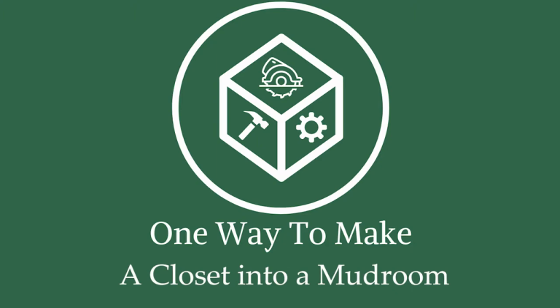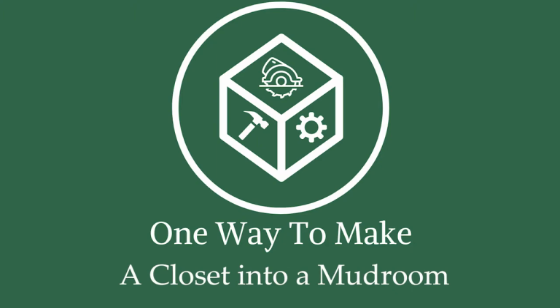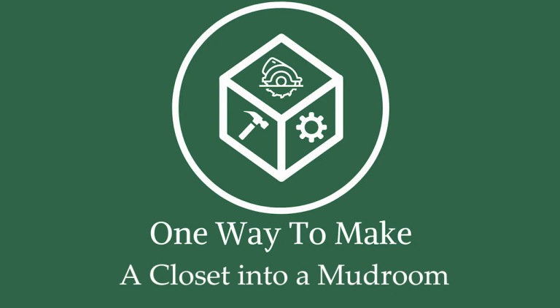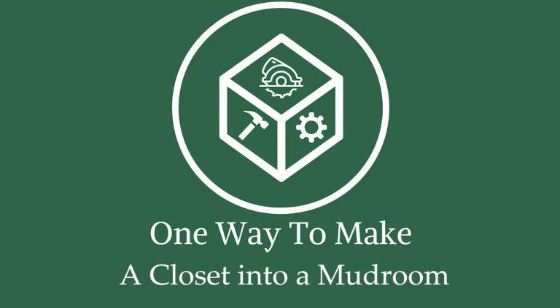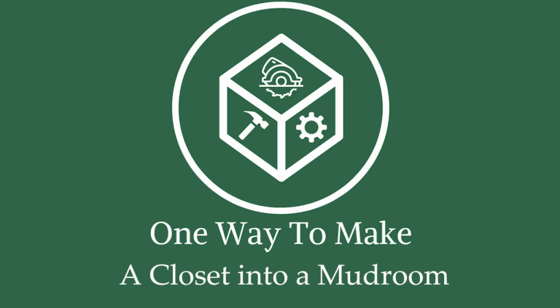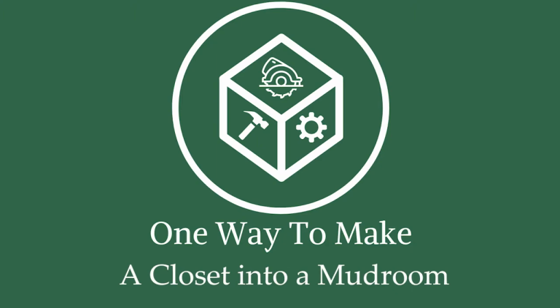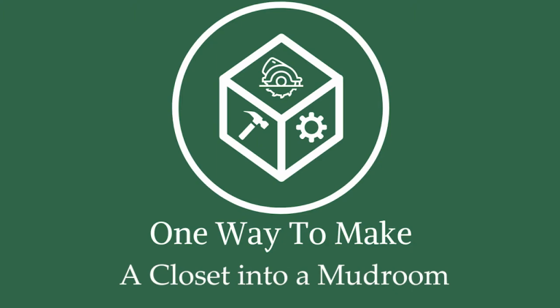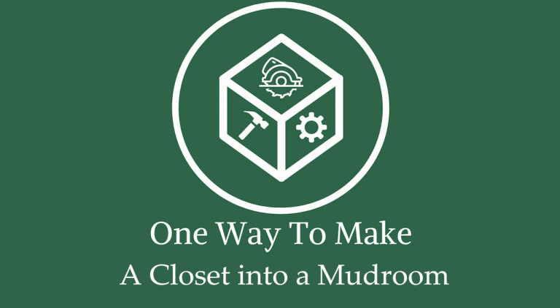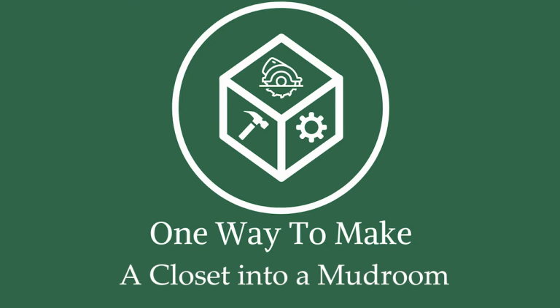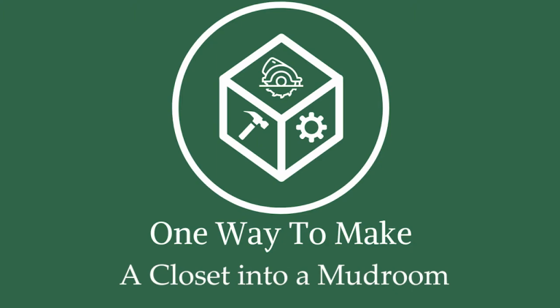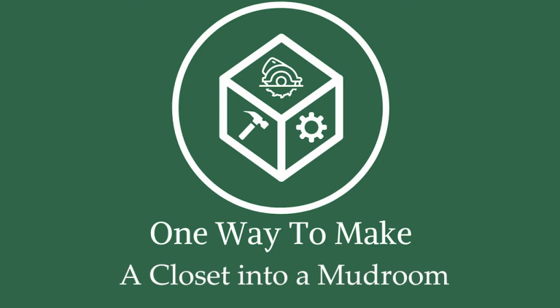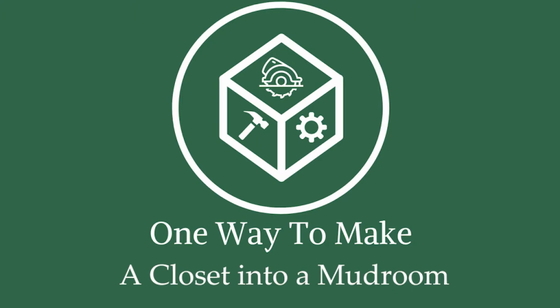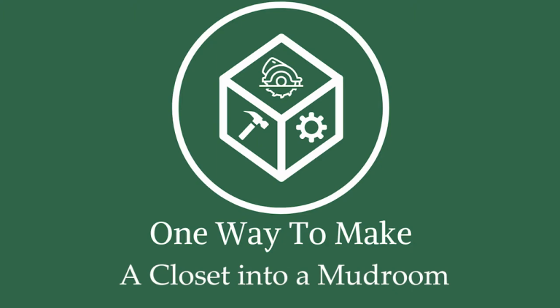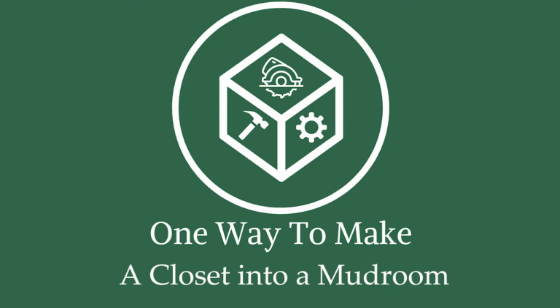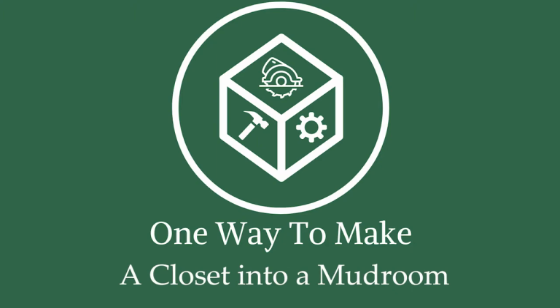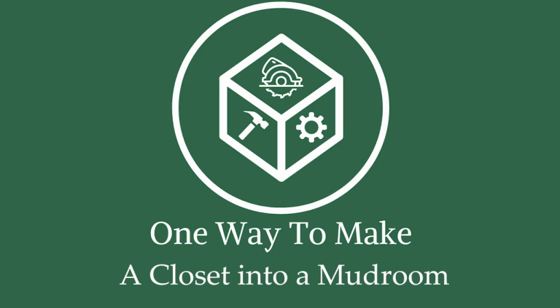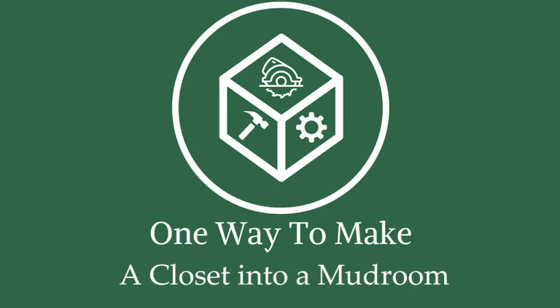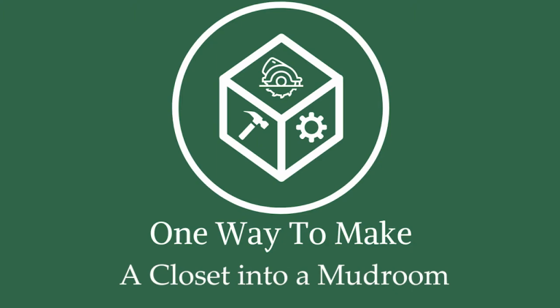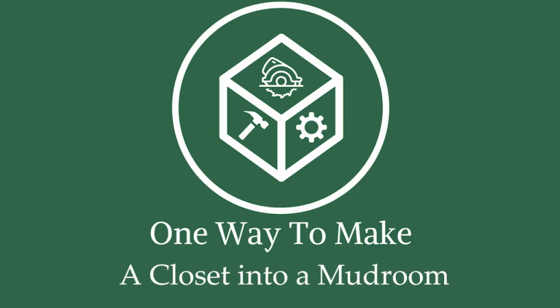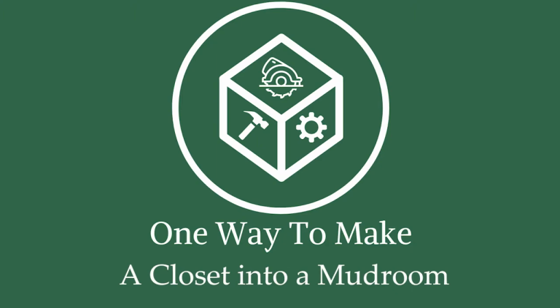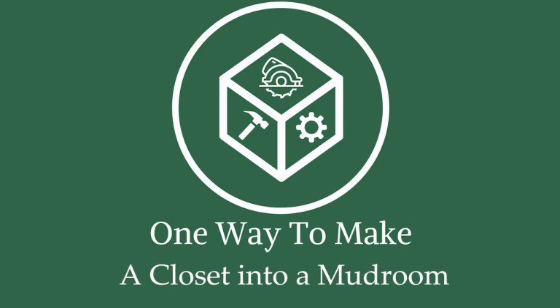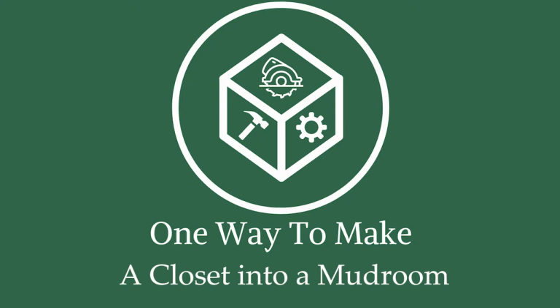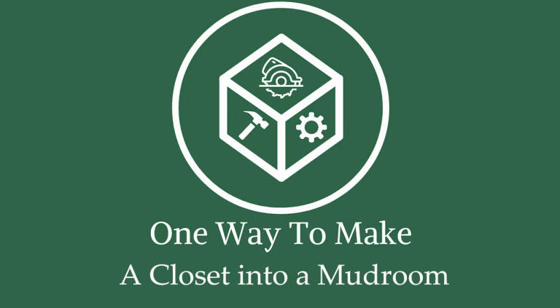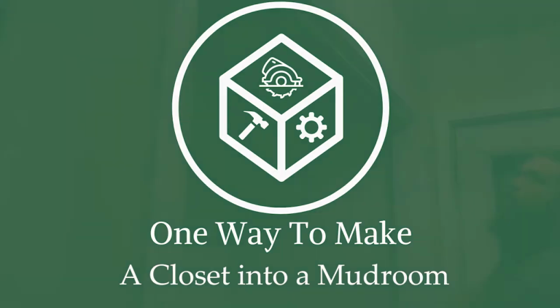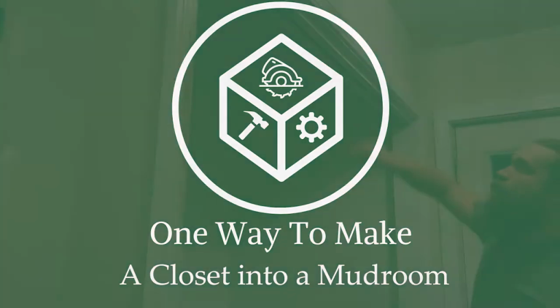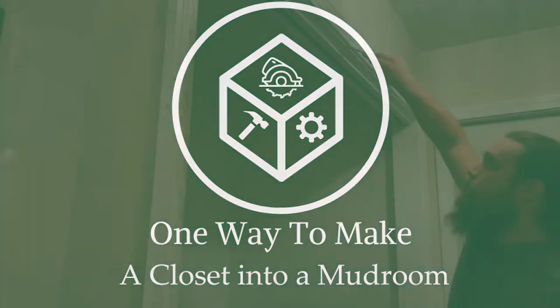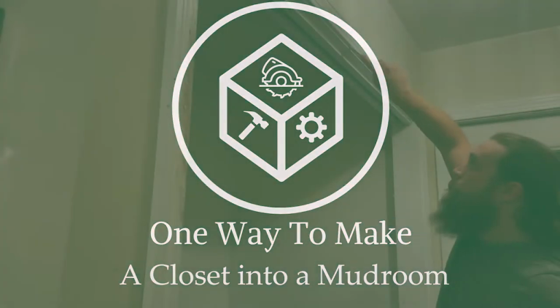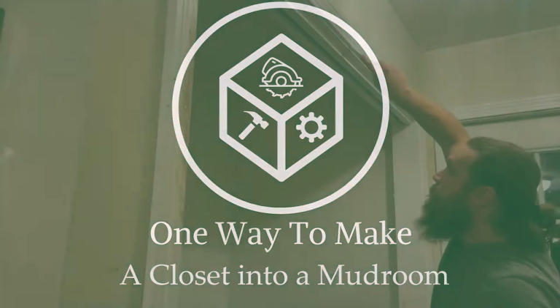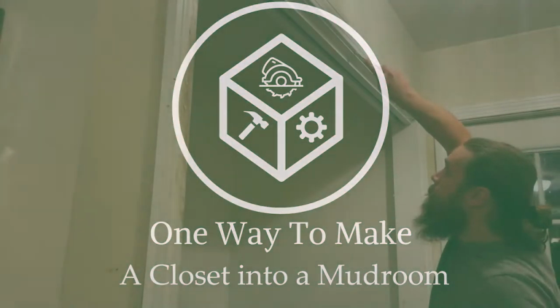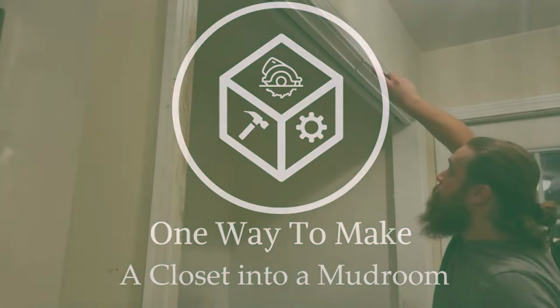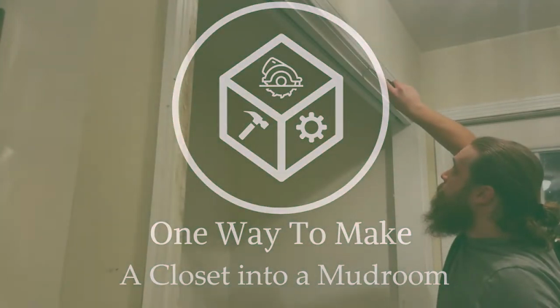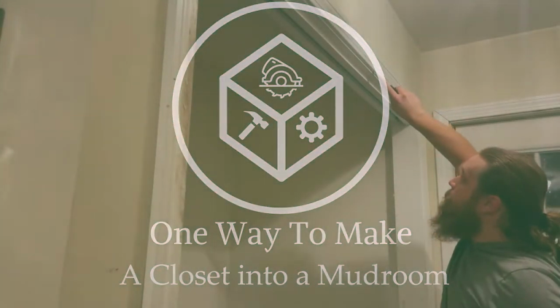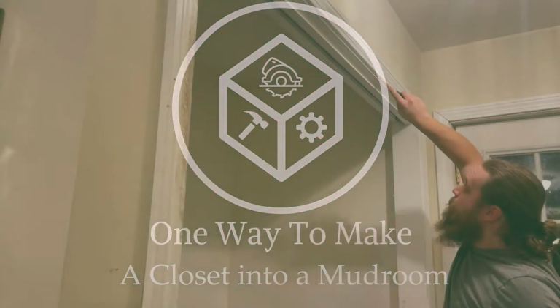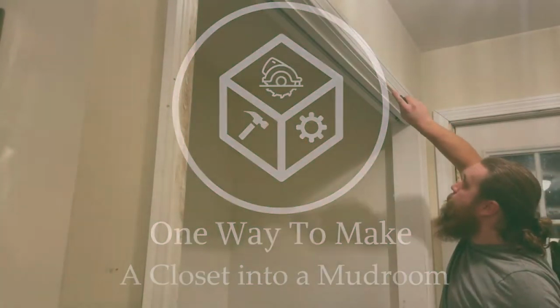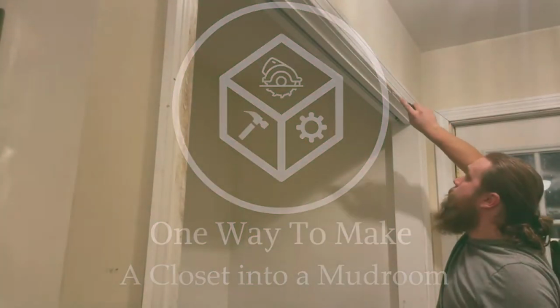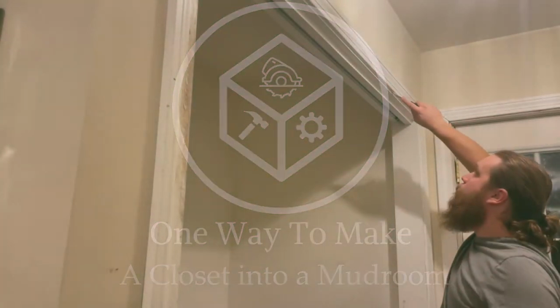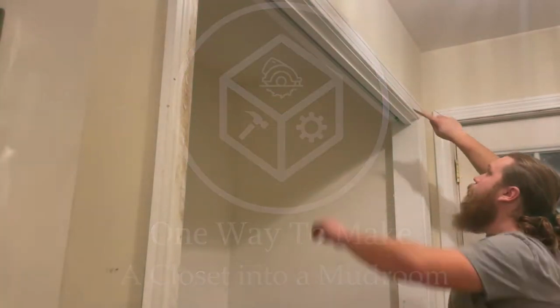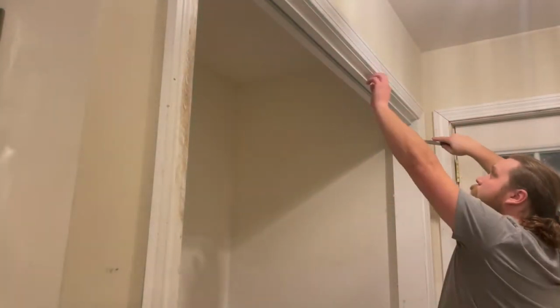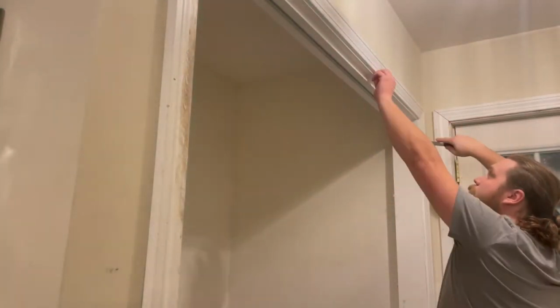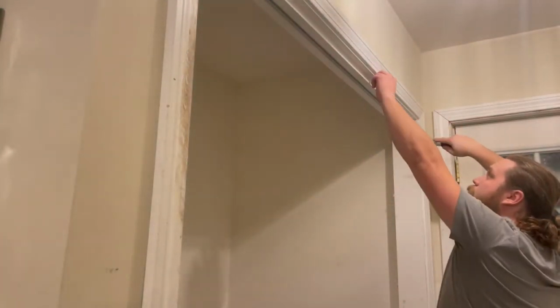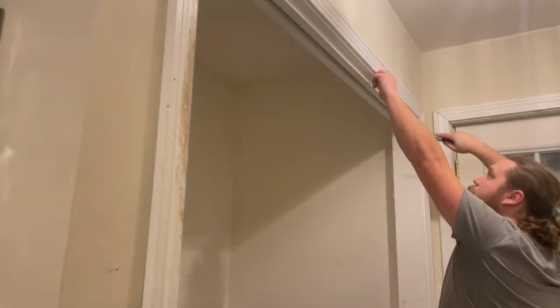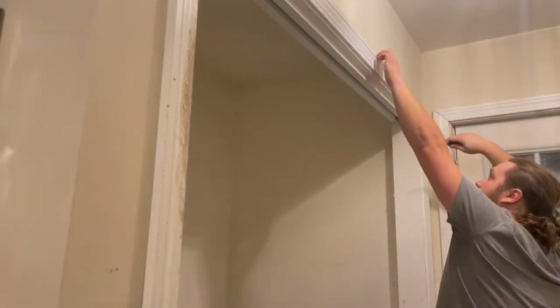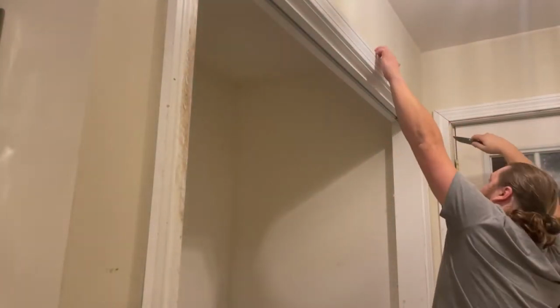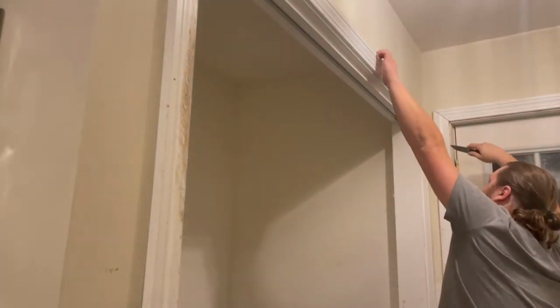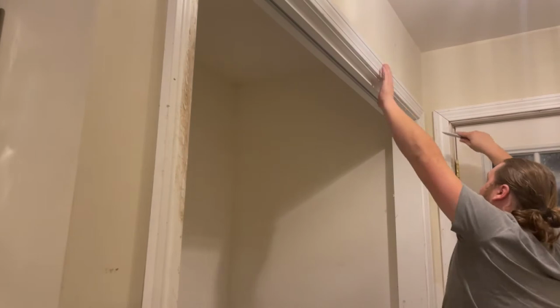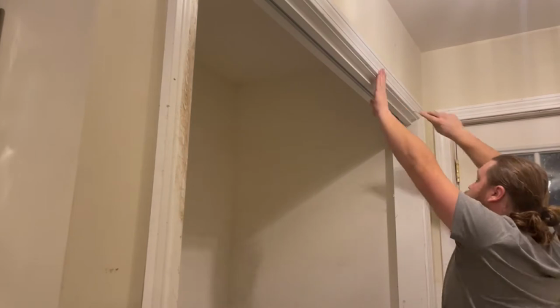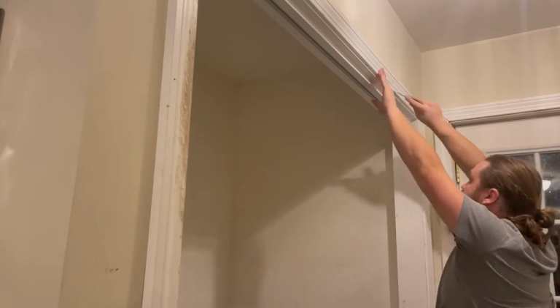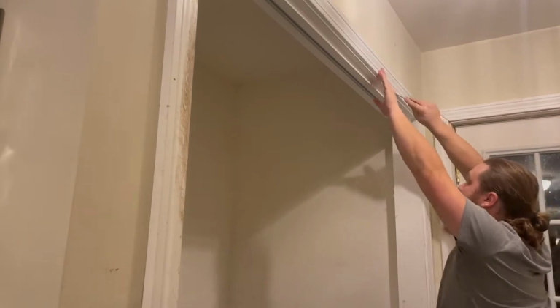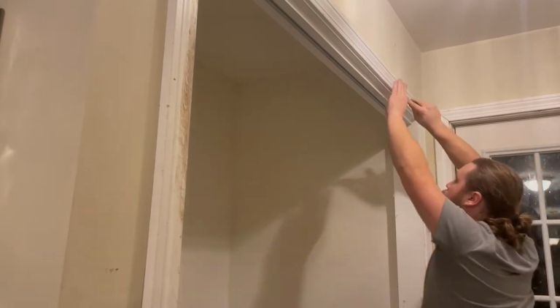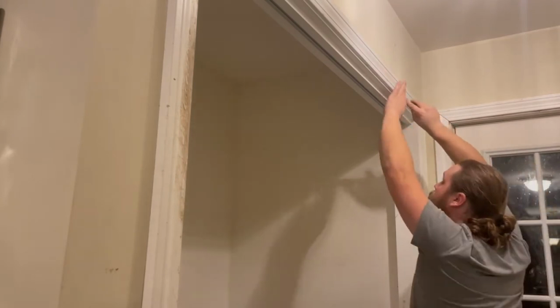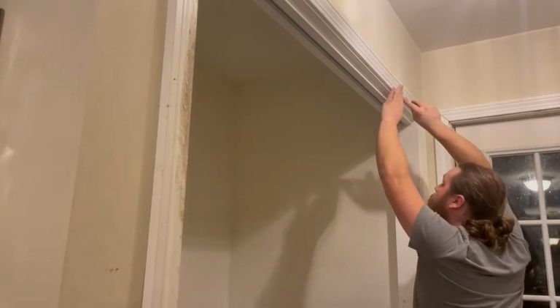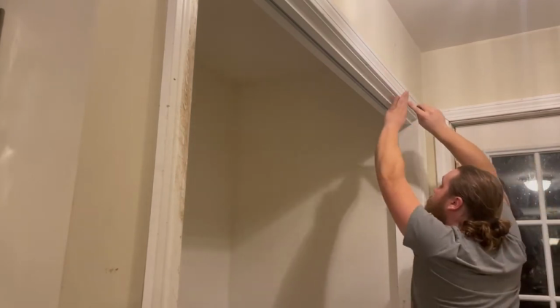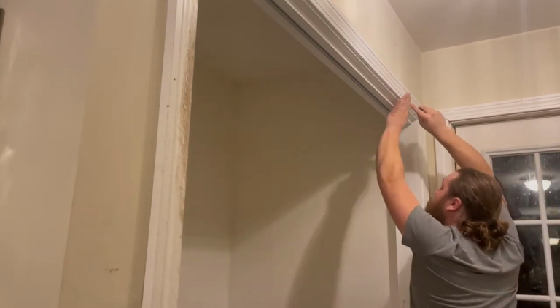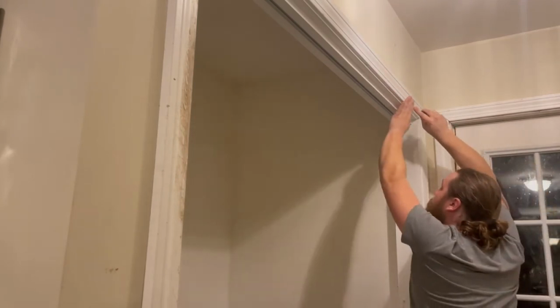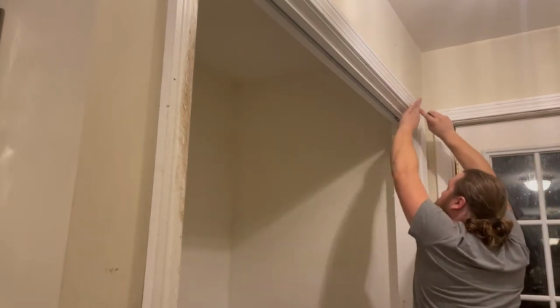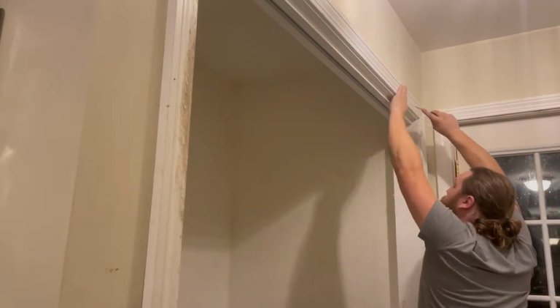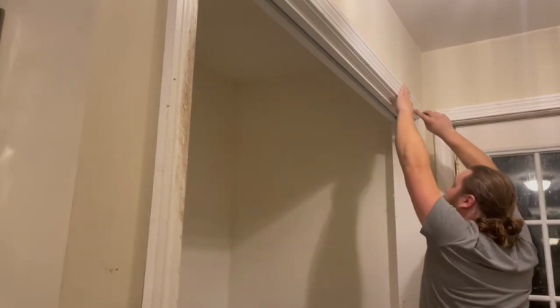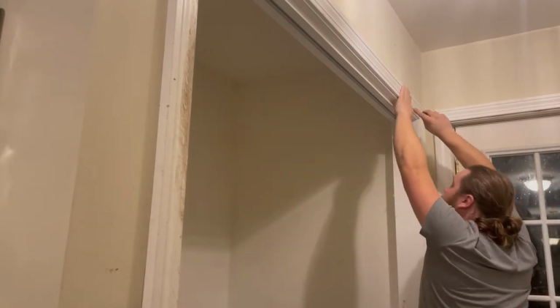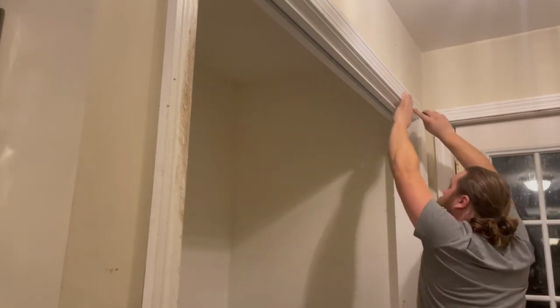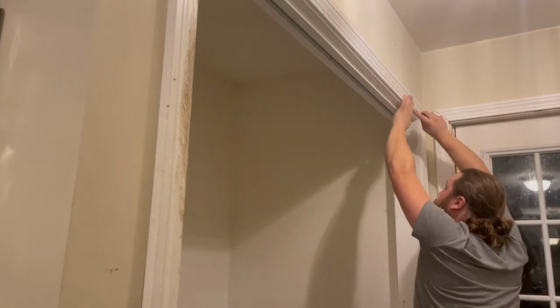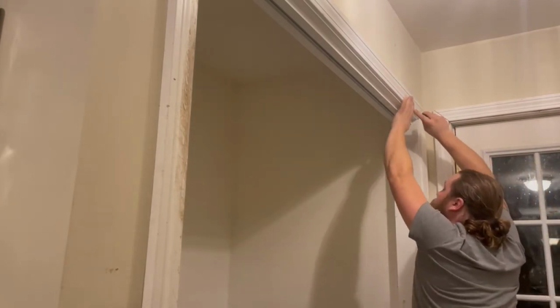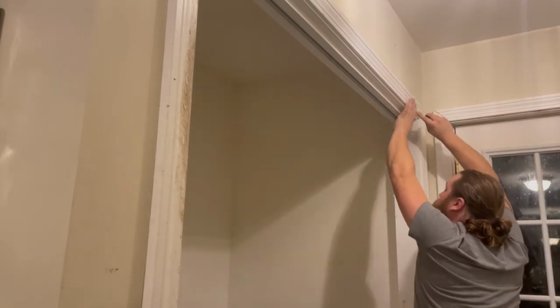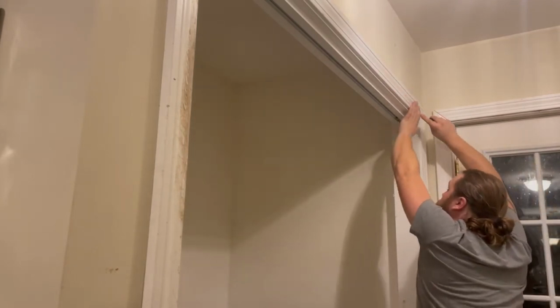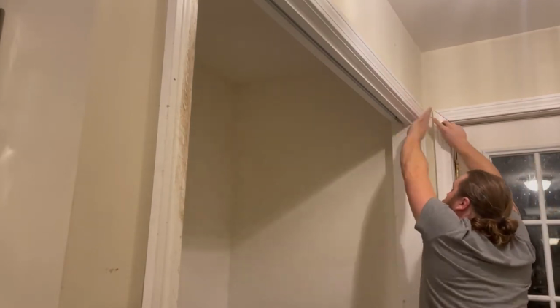Today we're going to look at the demo, sheet rocking, and painting it took to open up this space and turn it into a nice blank canvas to work with.